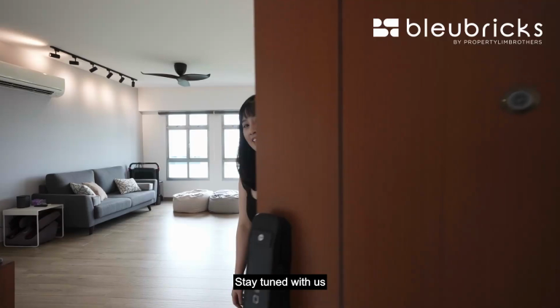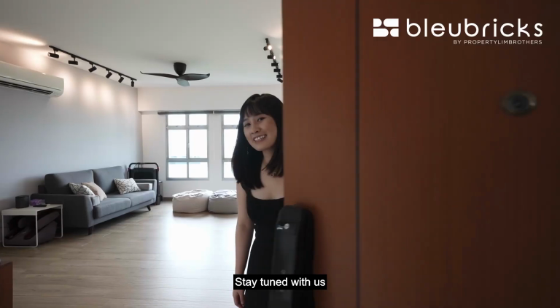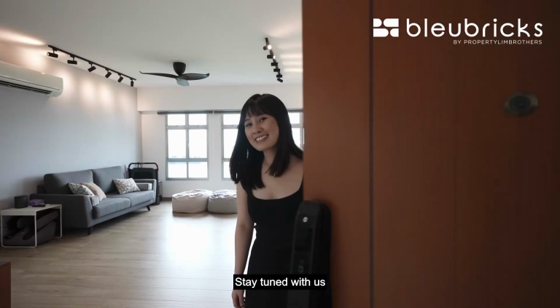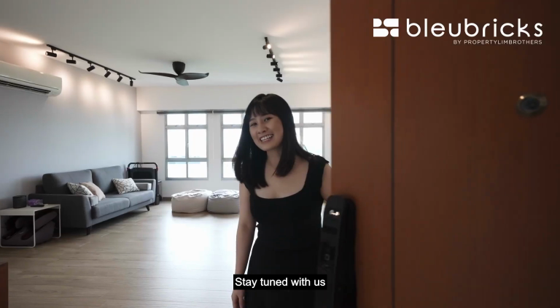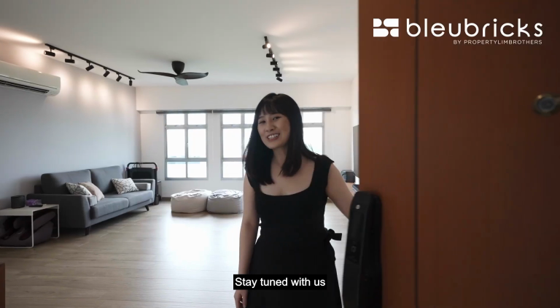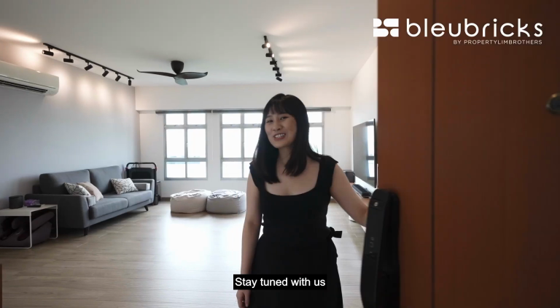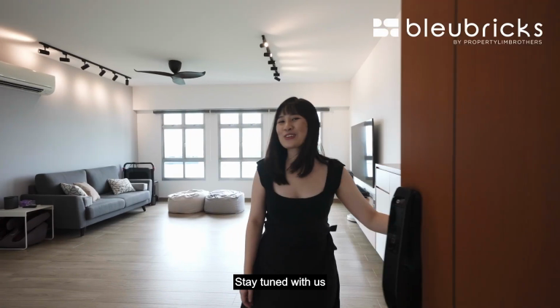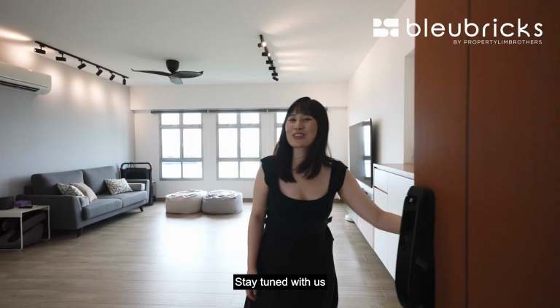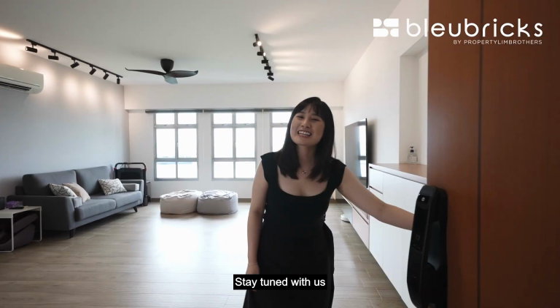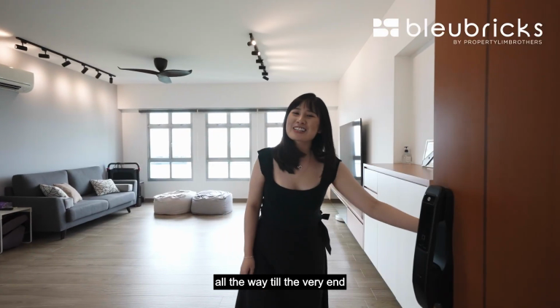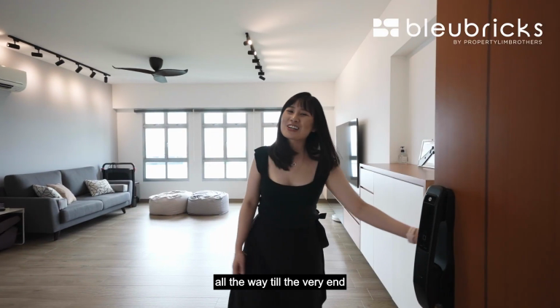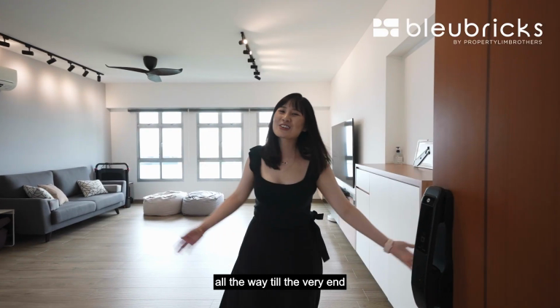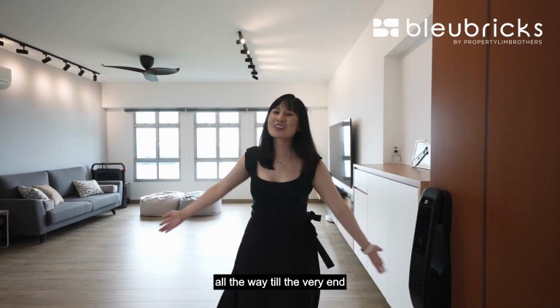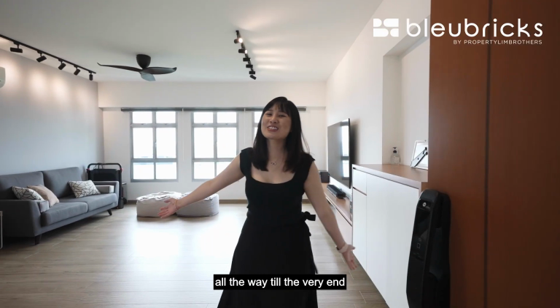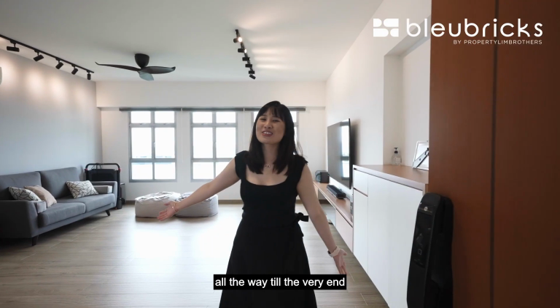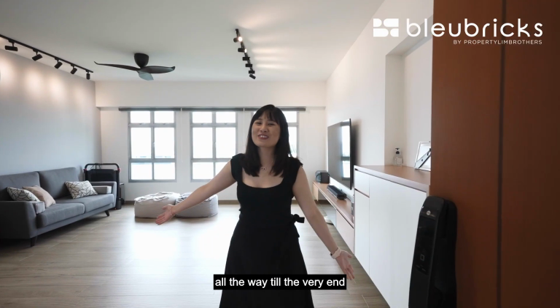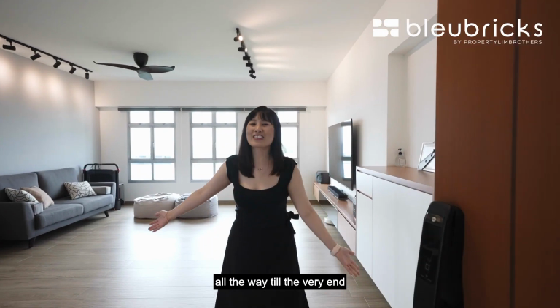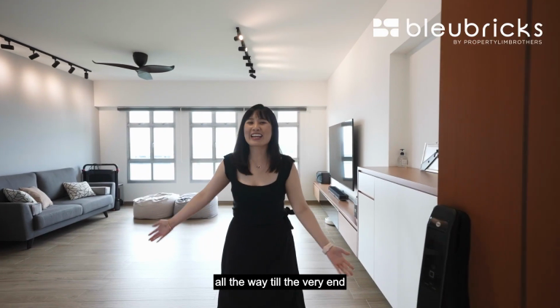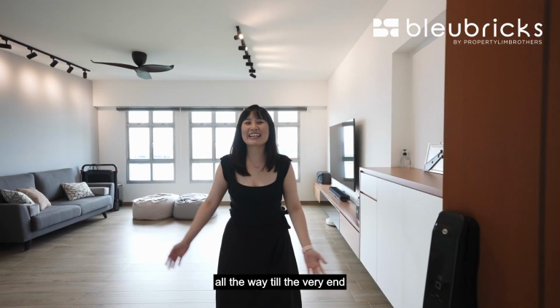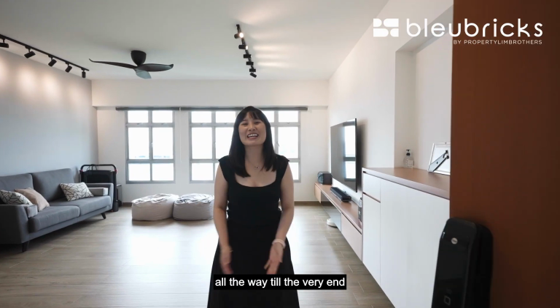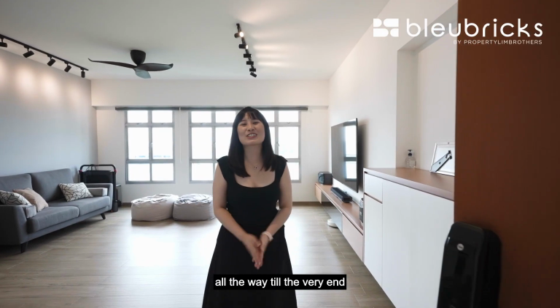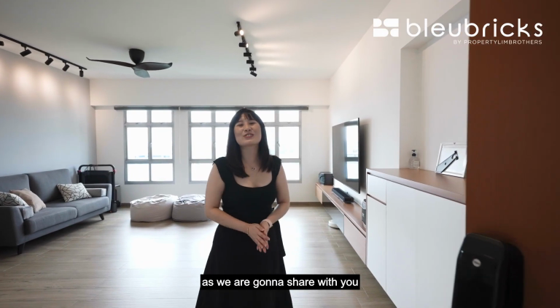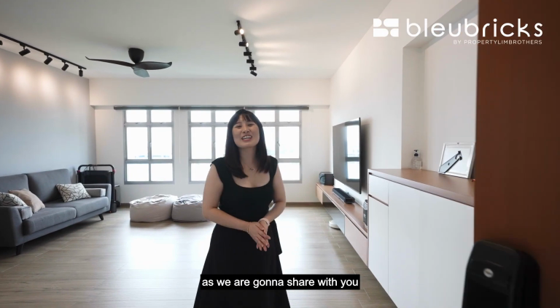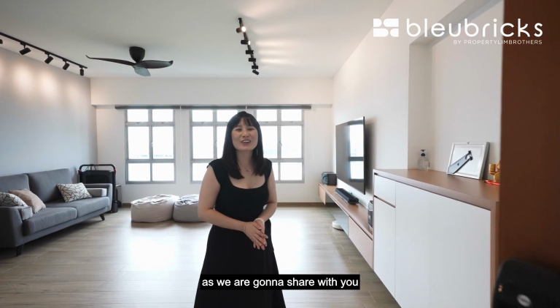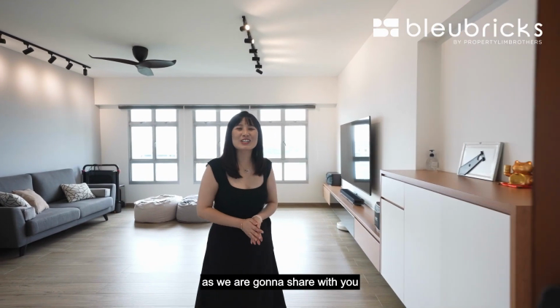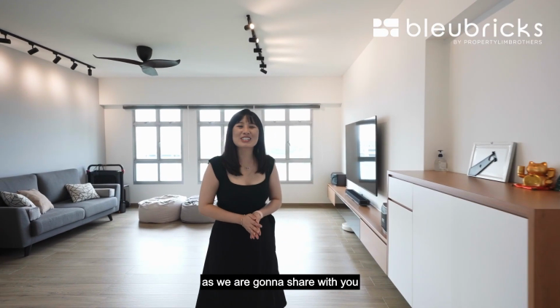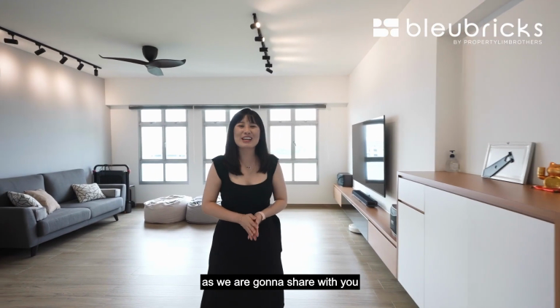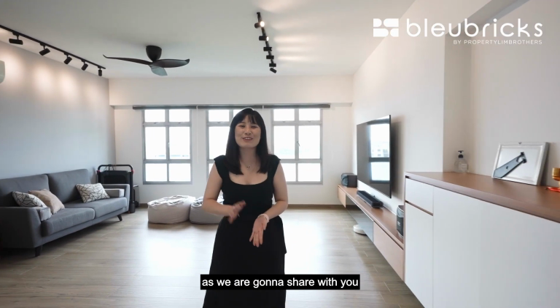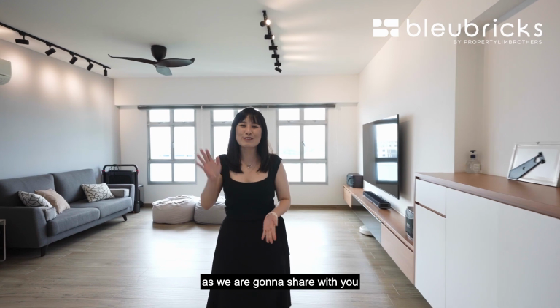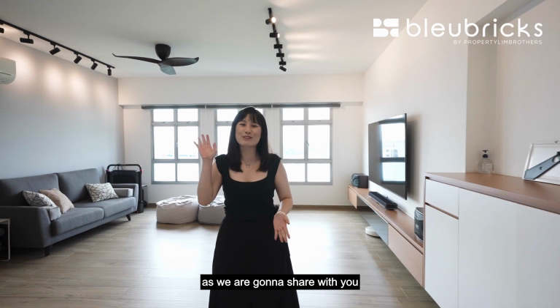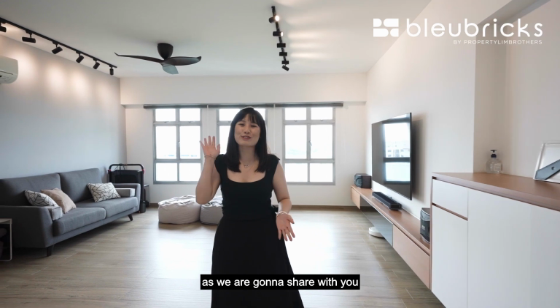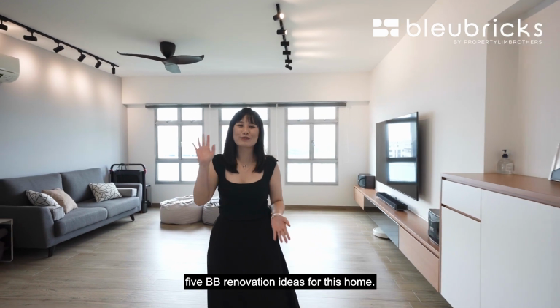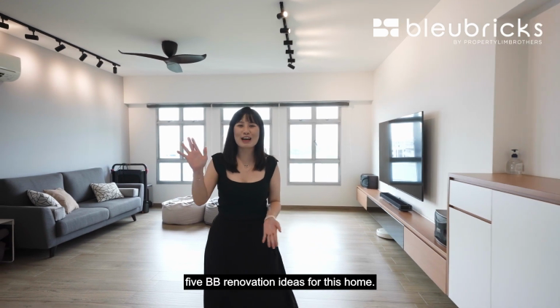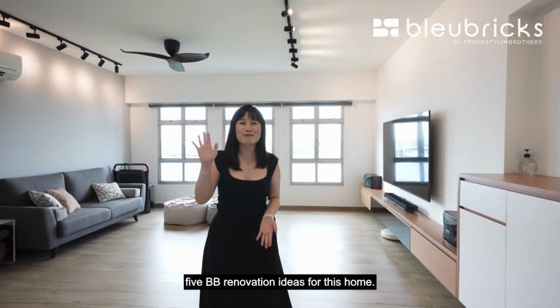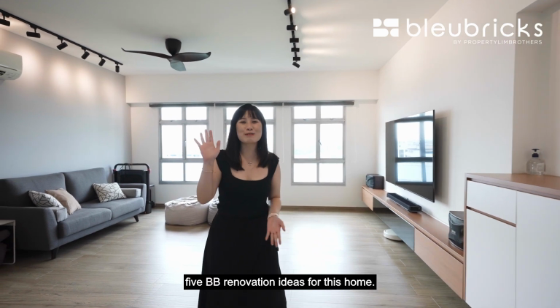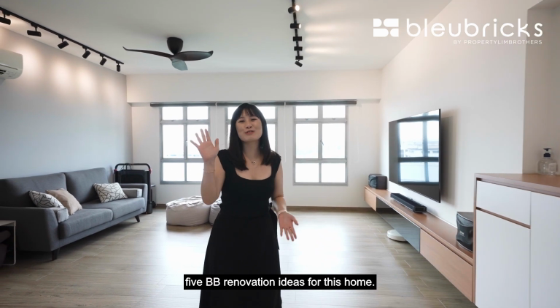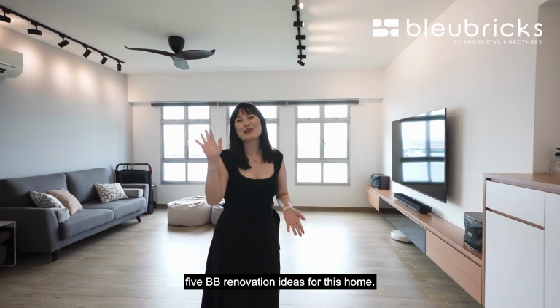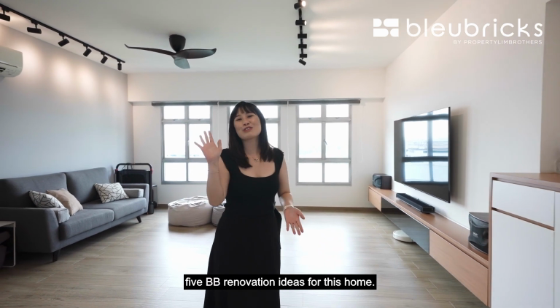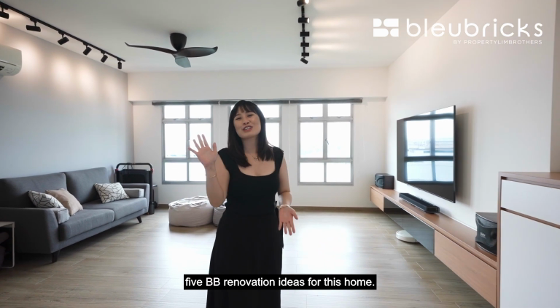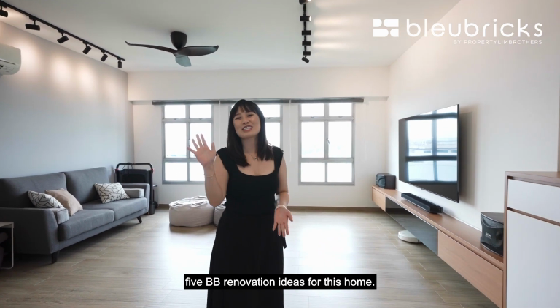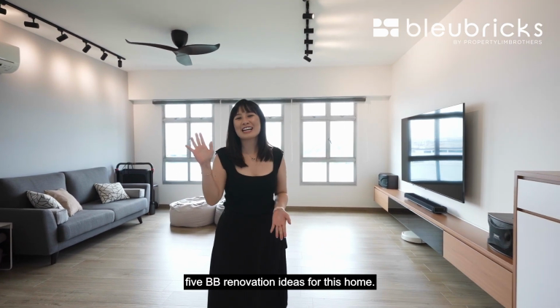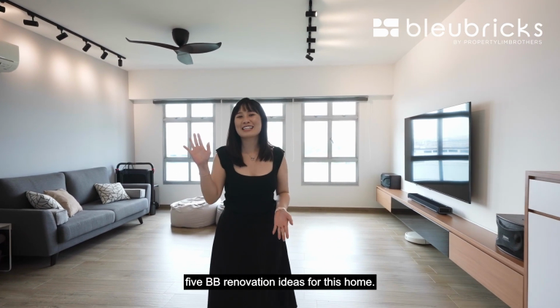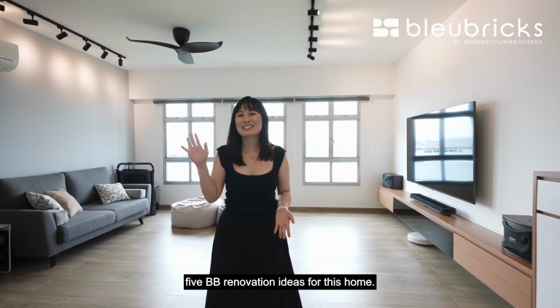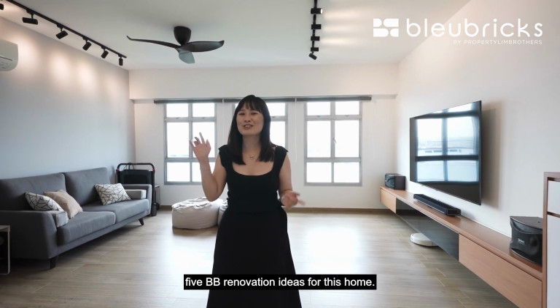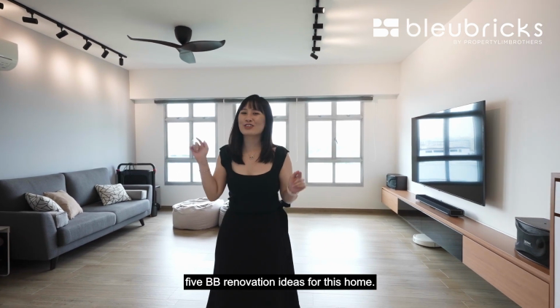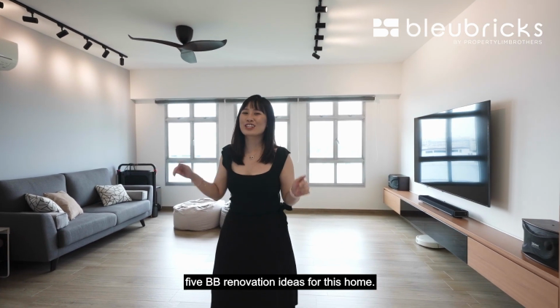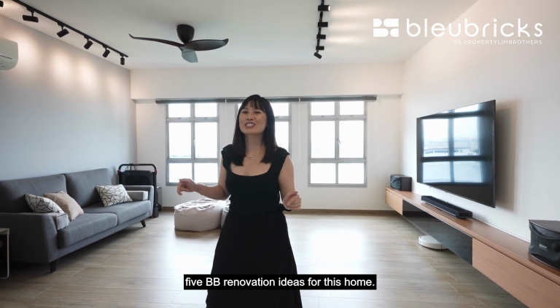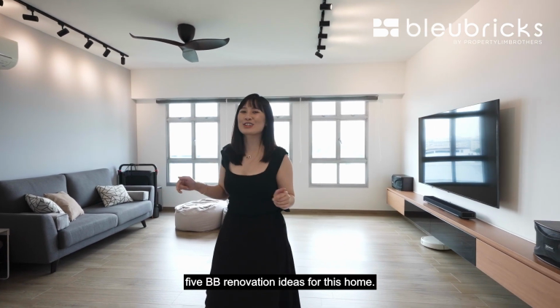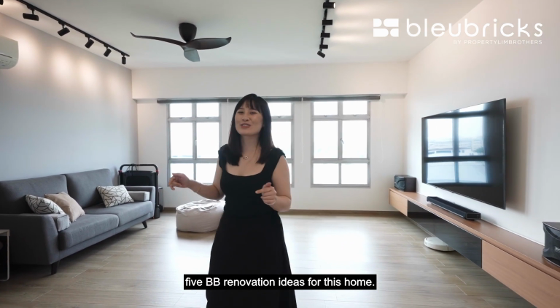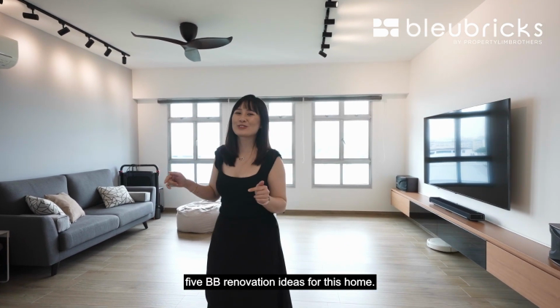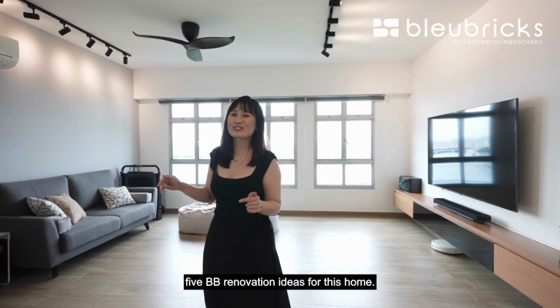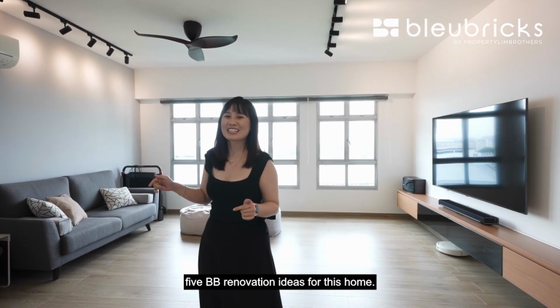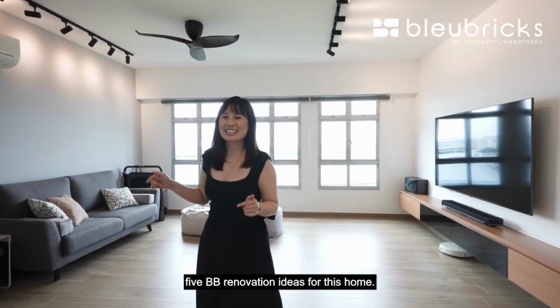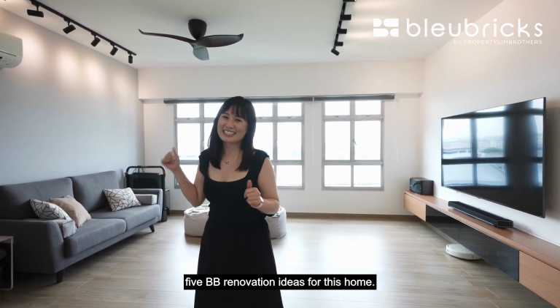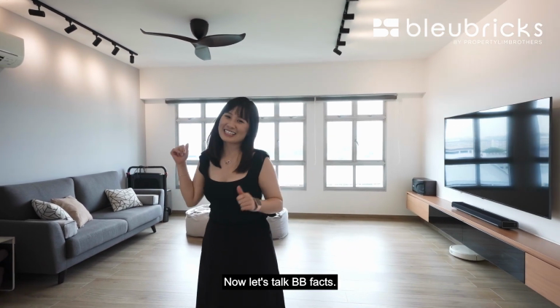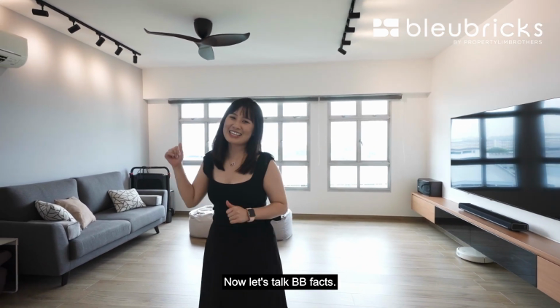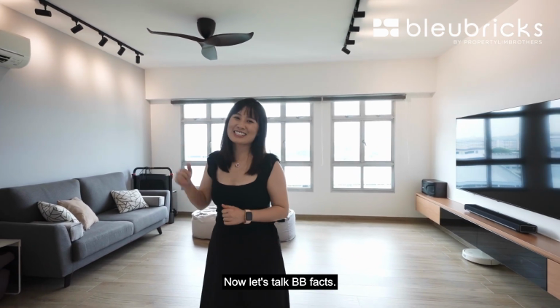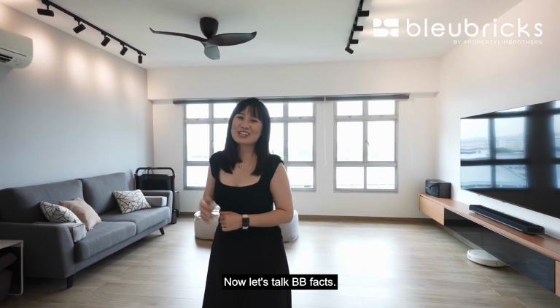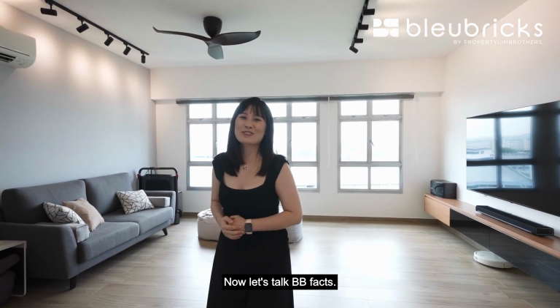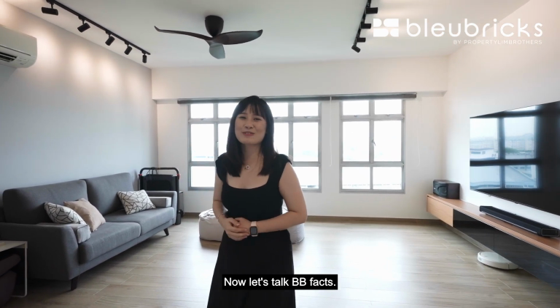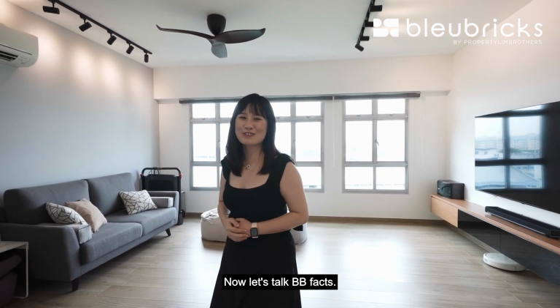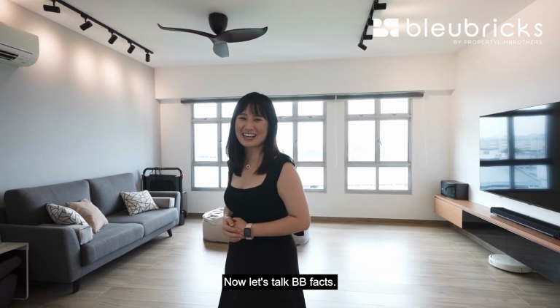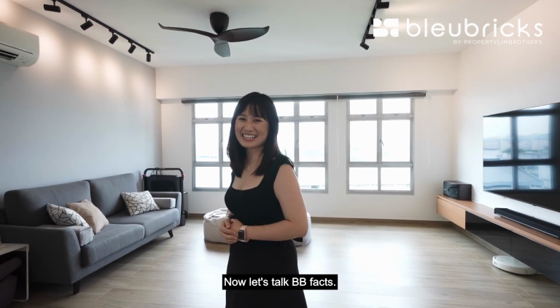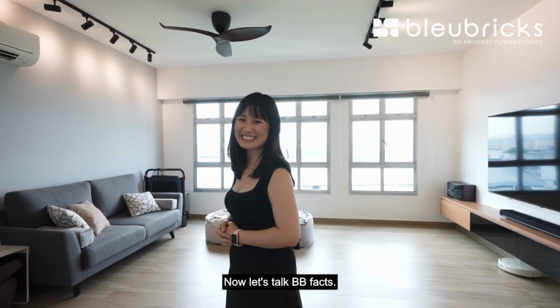Stay tuned with us all the way to the very end as we are going to share with you five BB renovation ideas for this home. Now let's talk BB Facts!